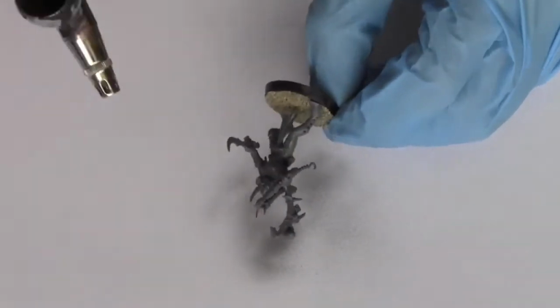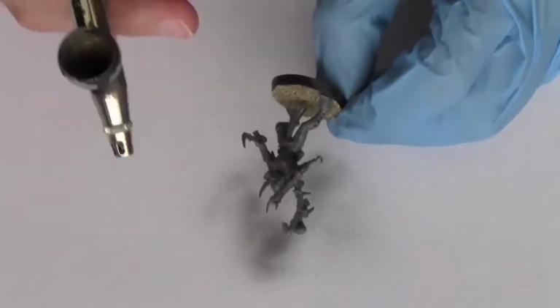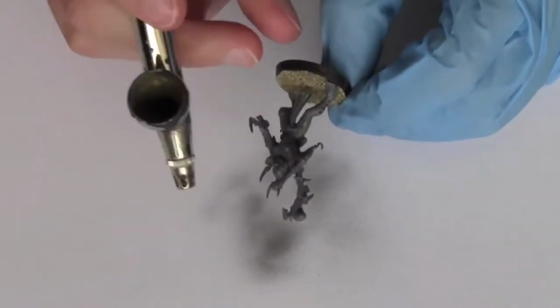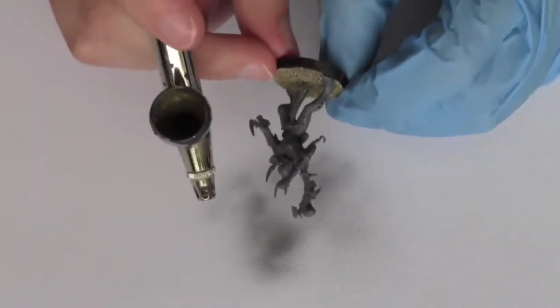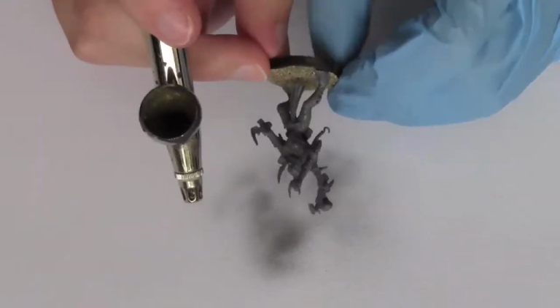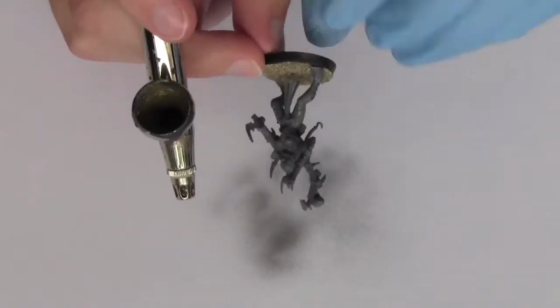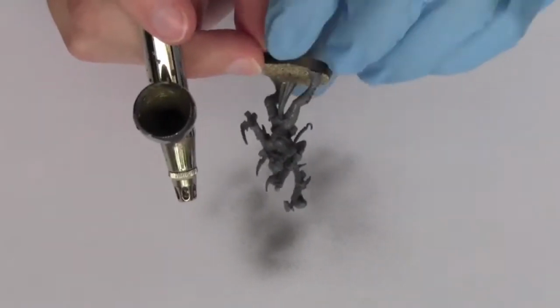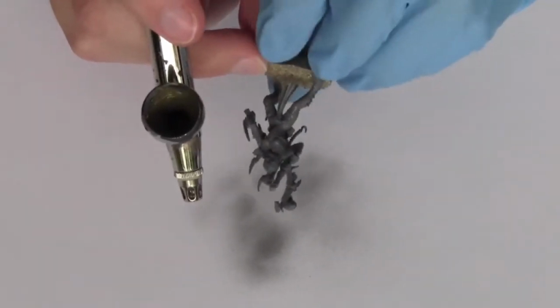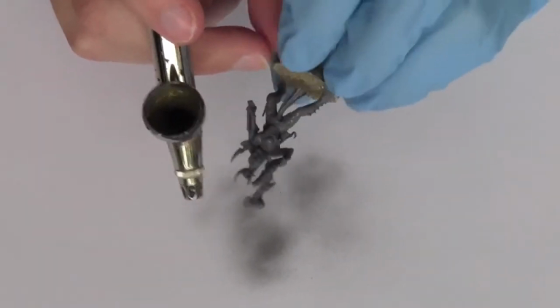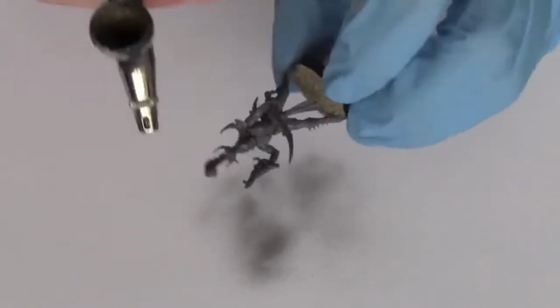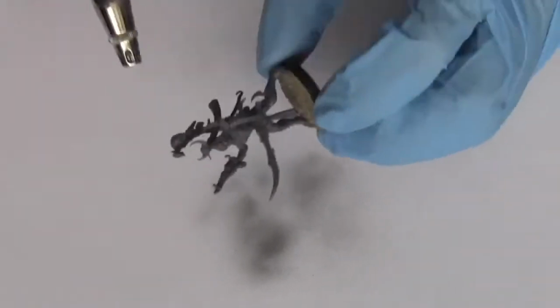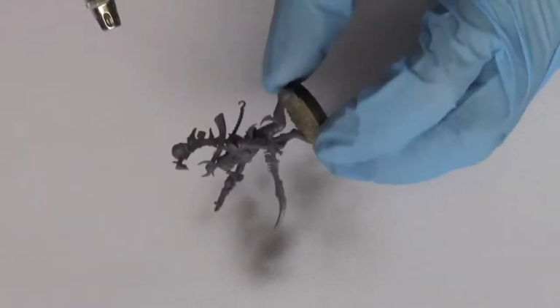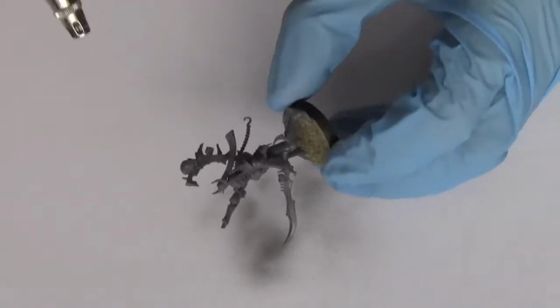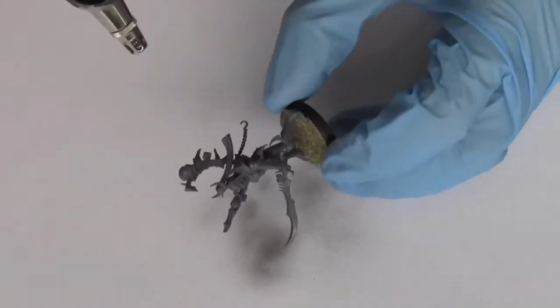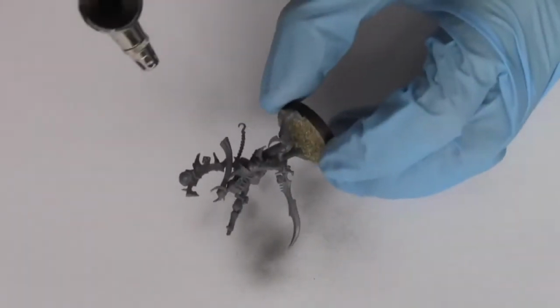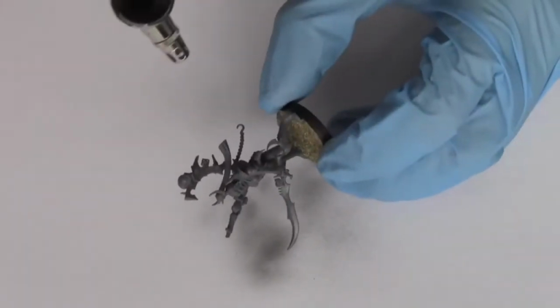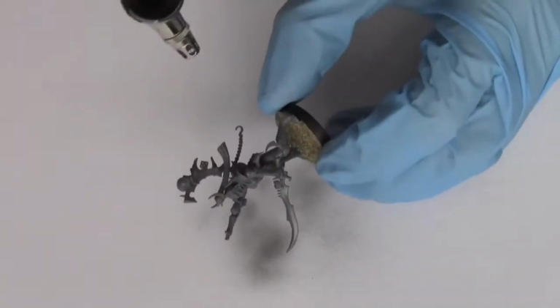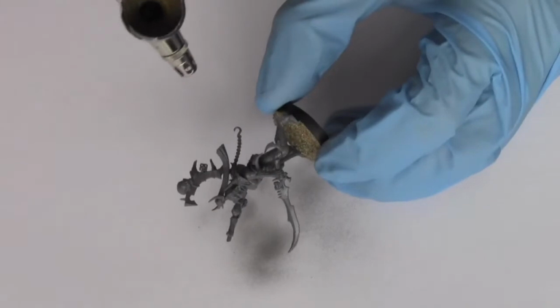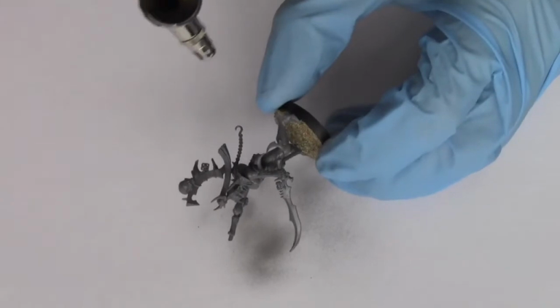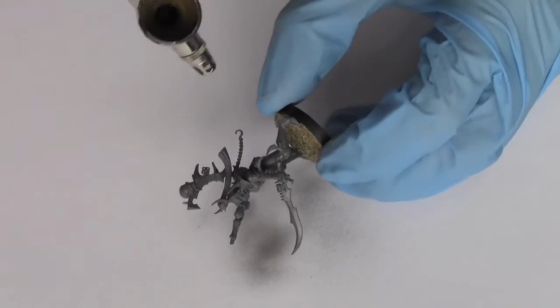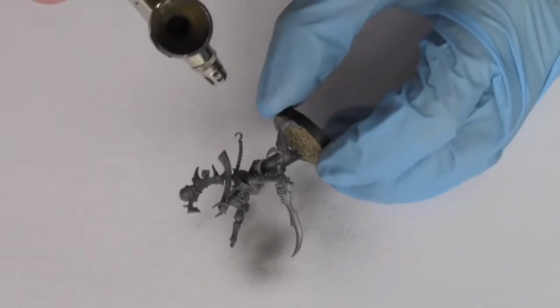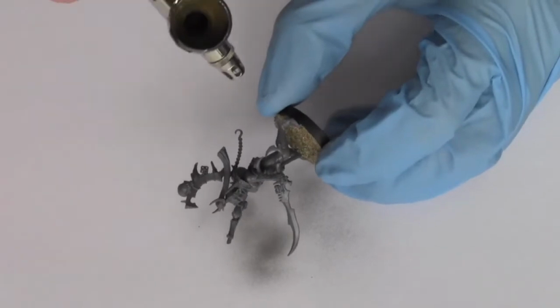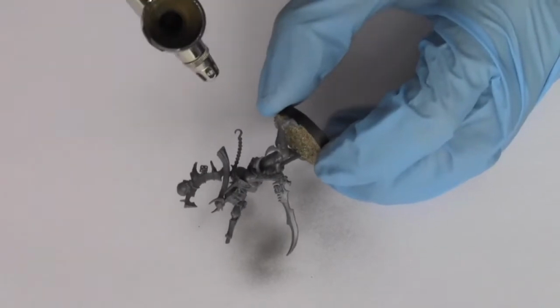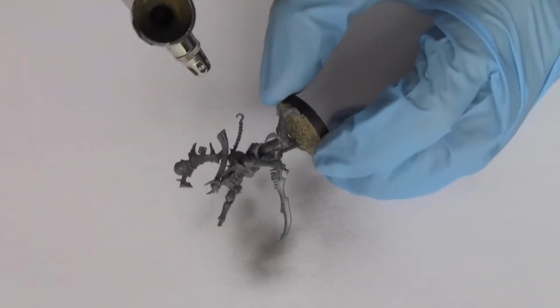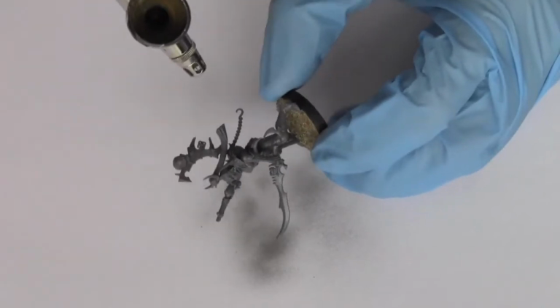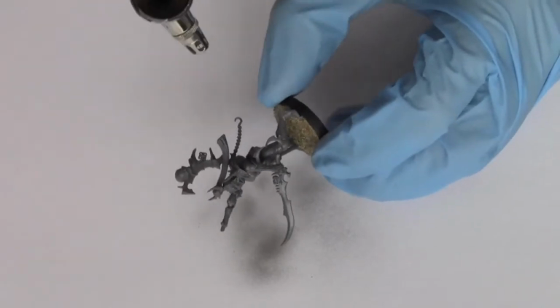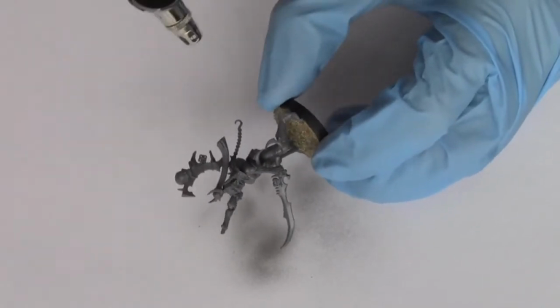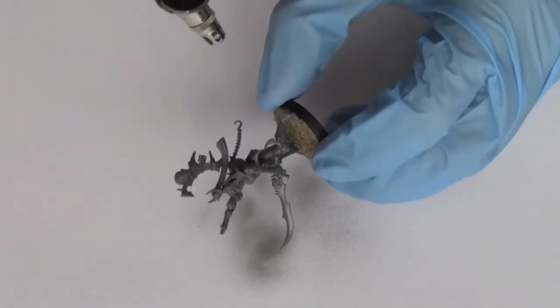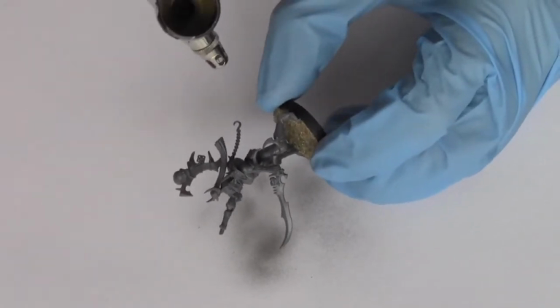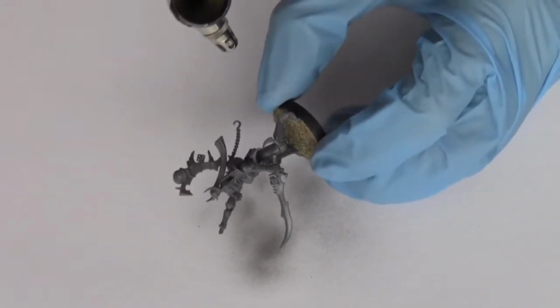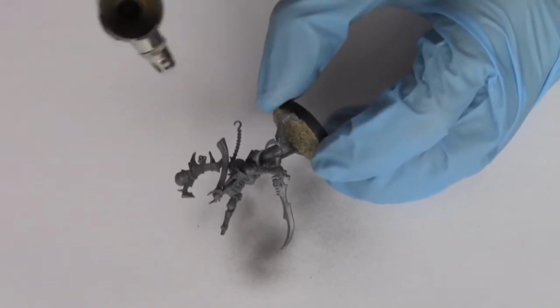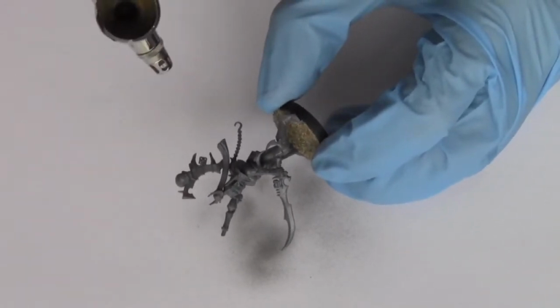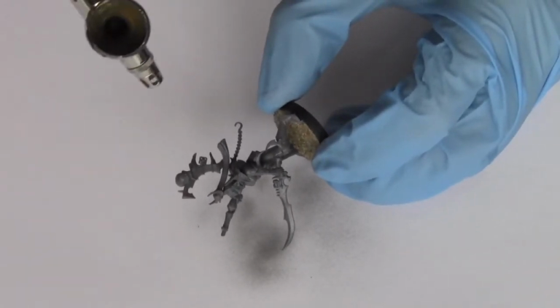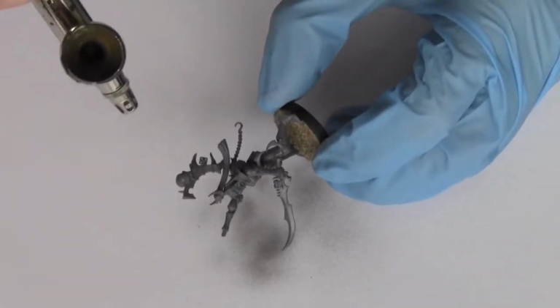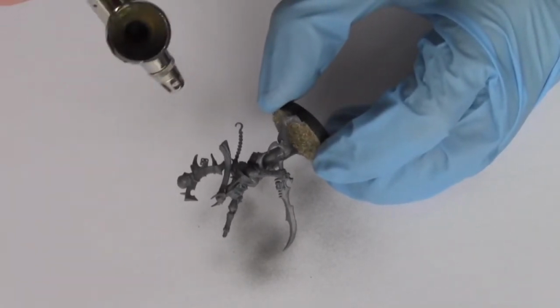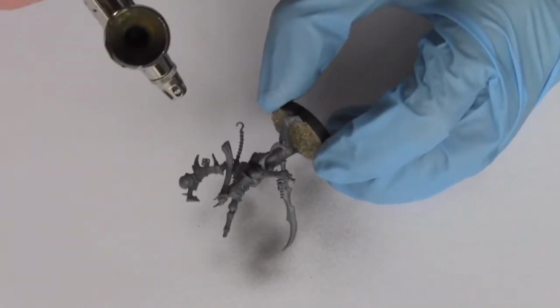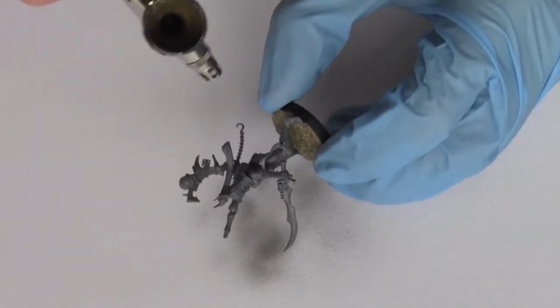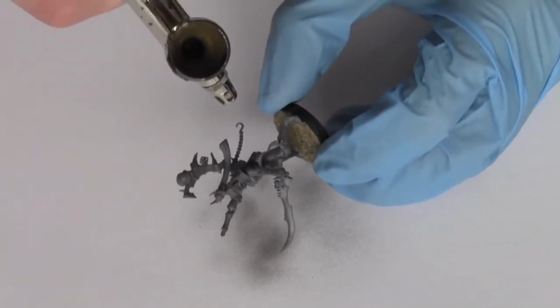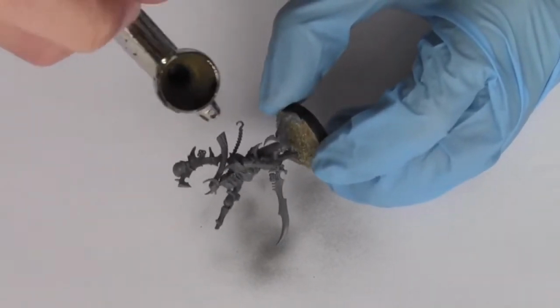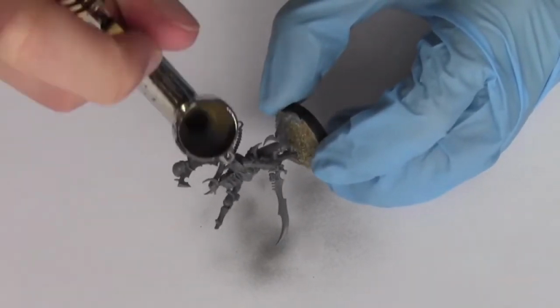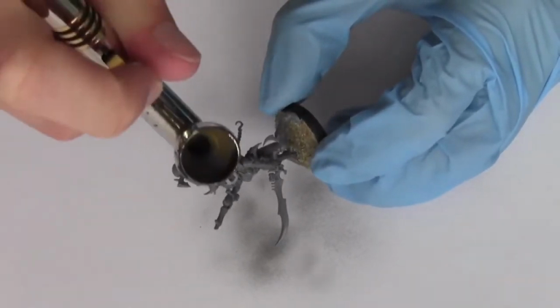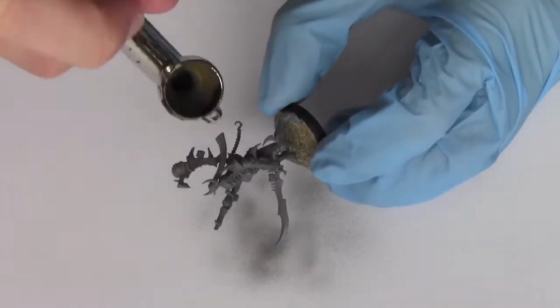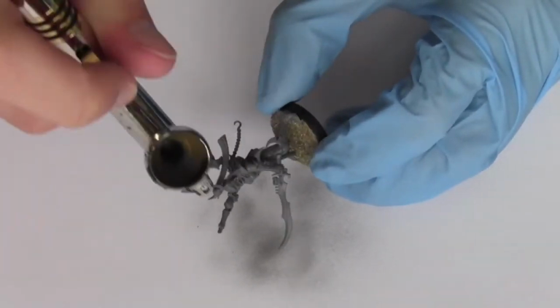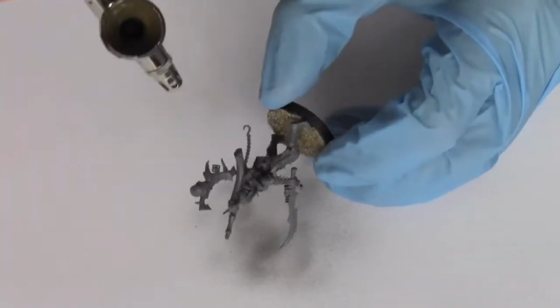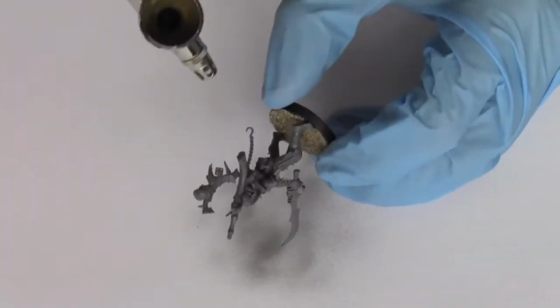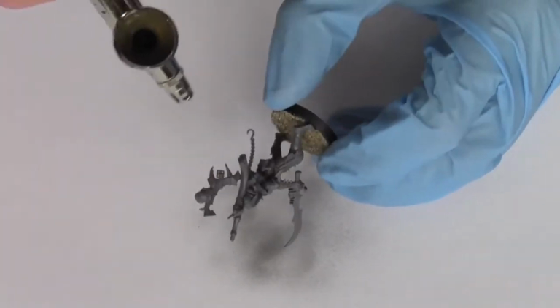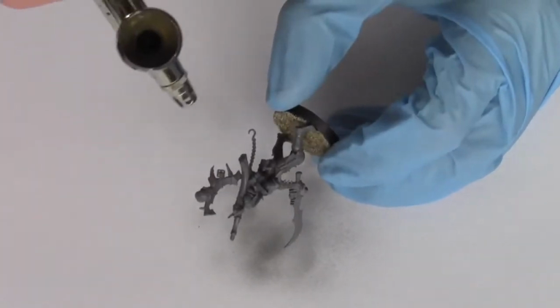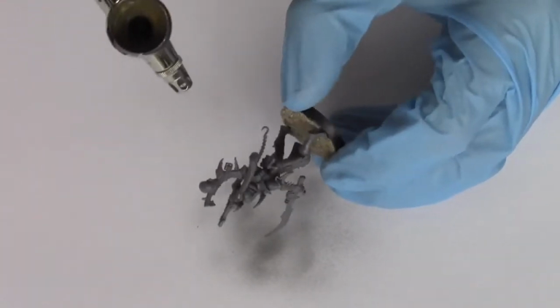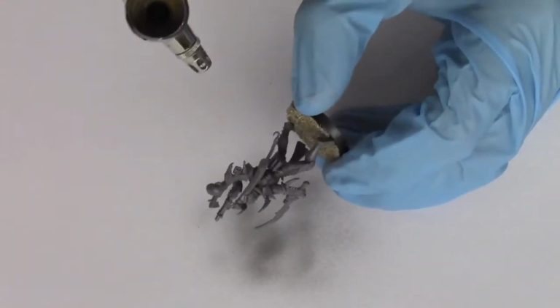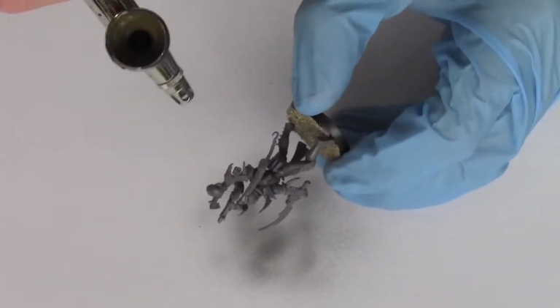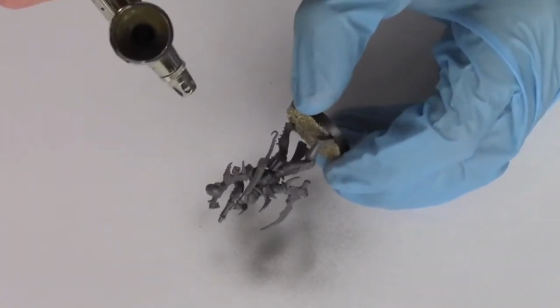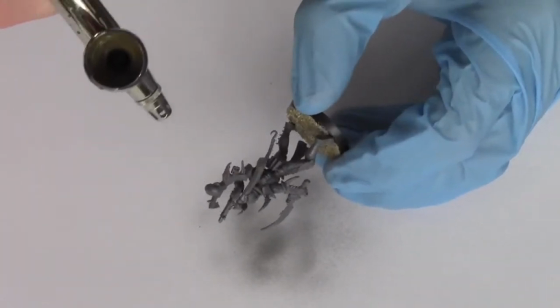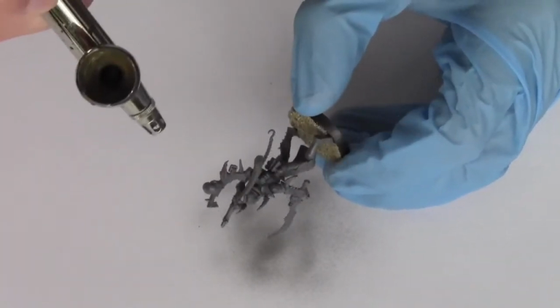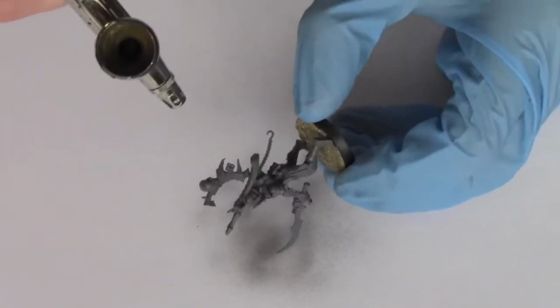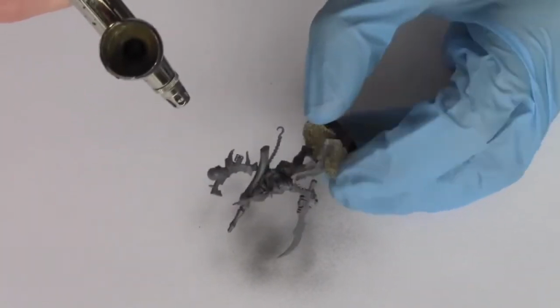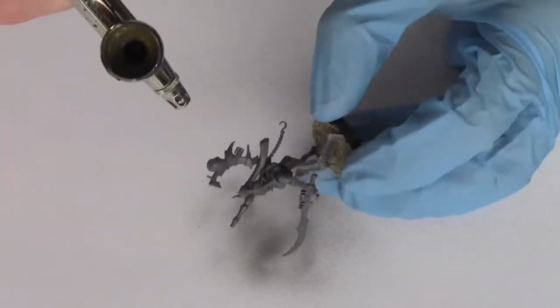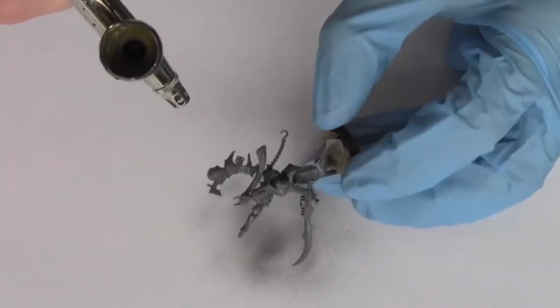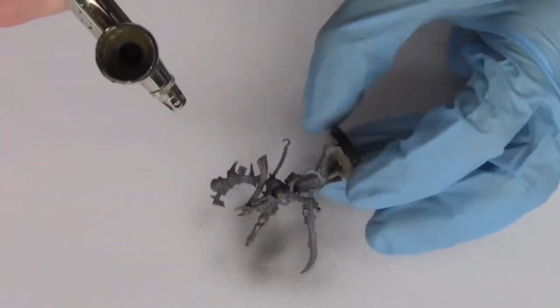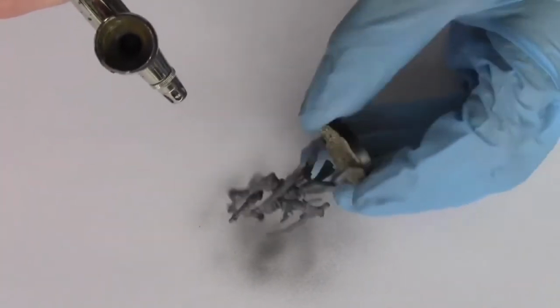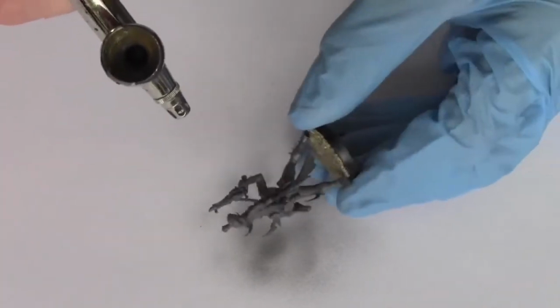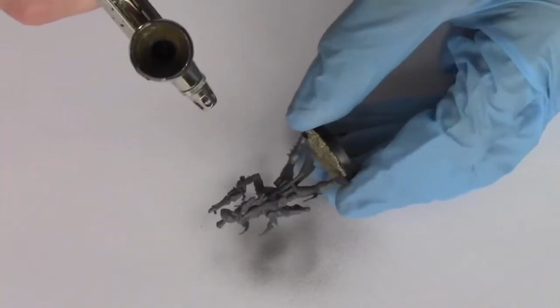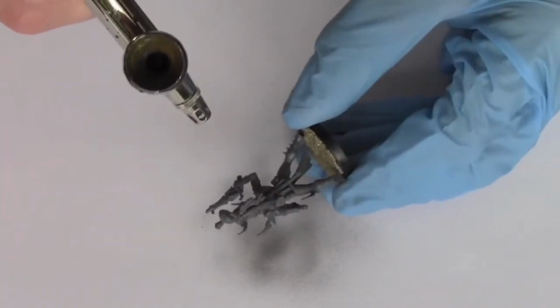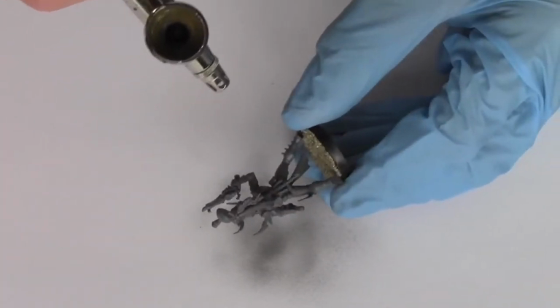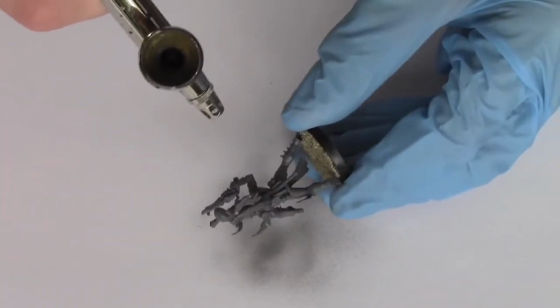To start, I'm using an airbrush and Vallejo Model Air colour grey primer just to prime the model.